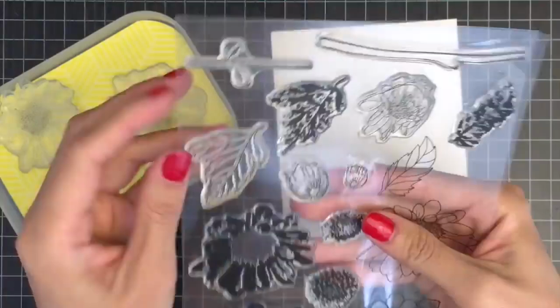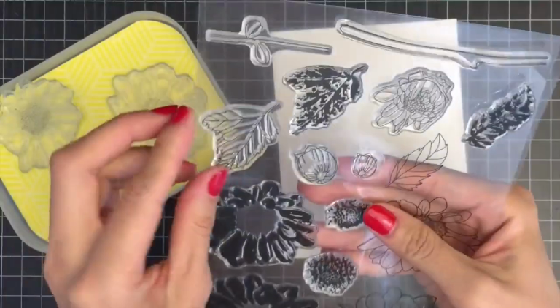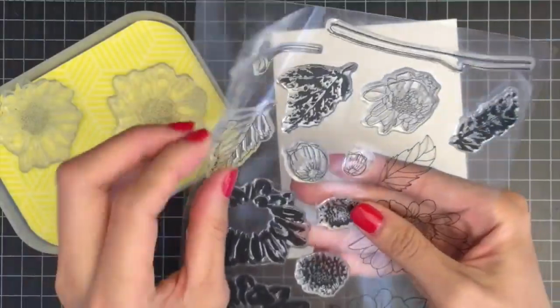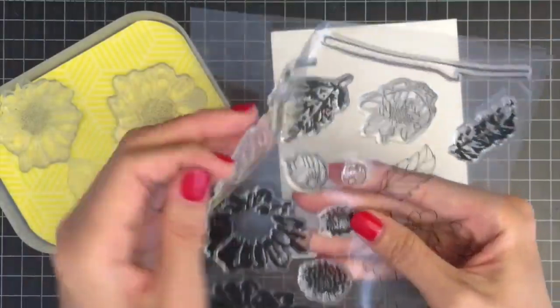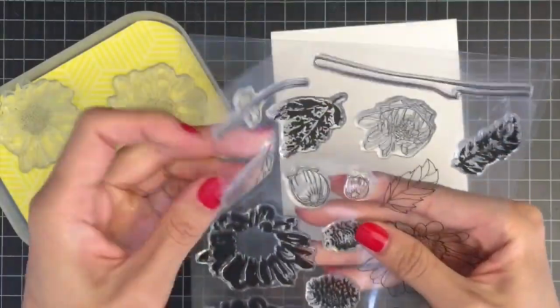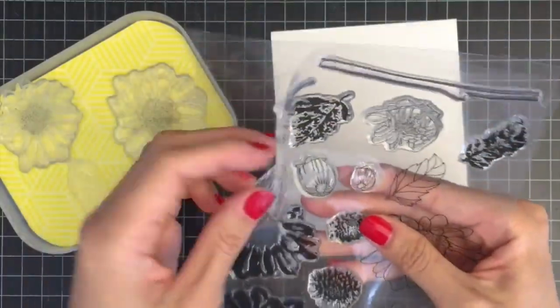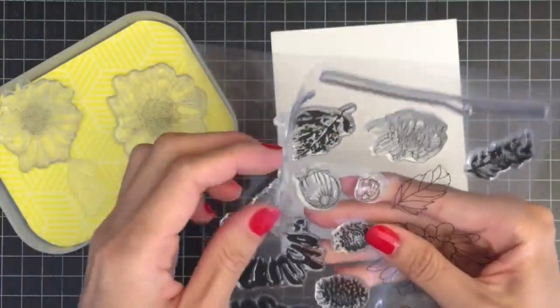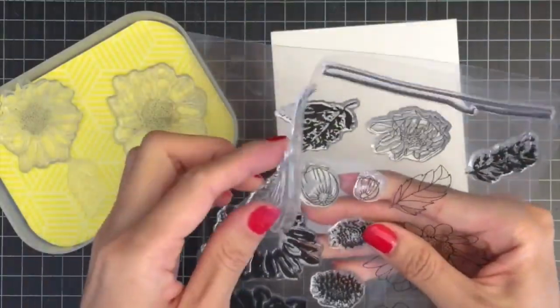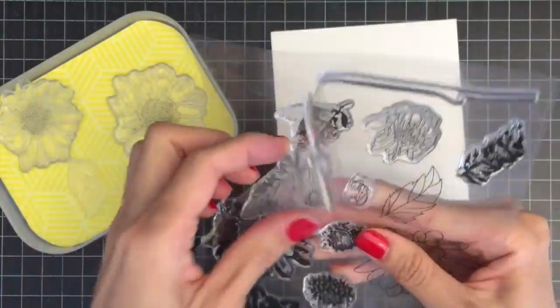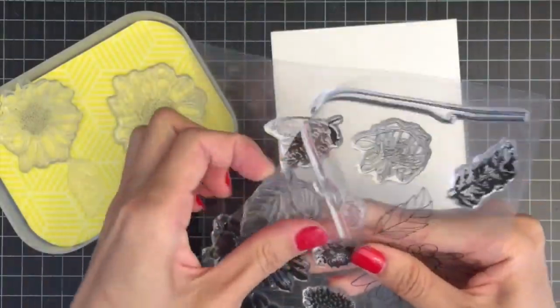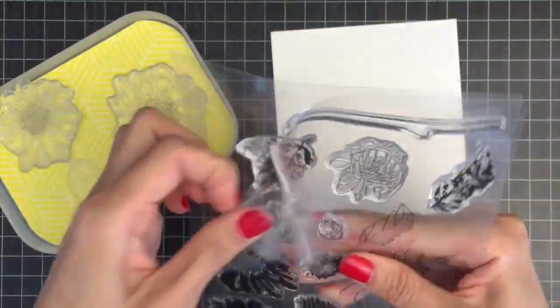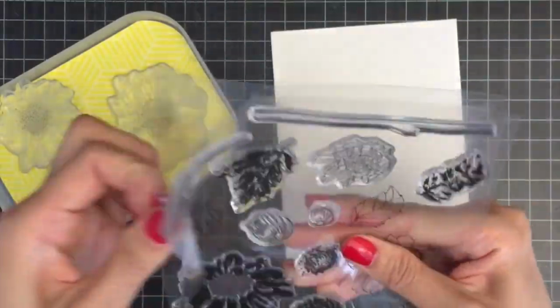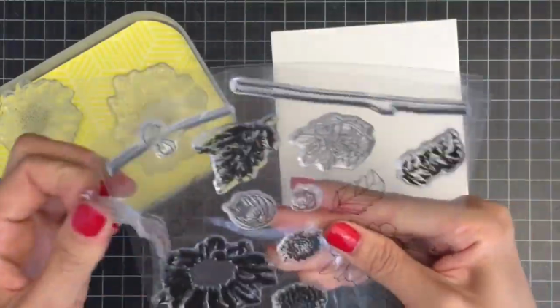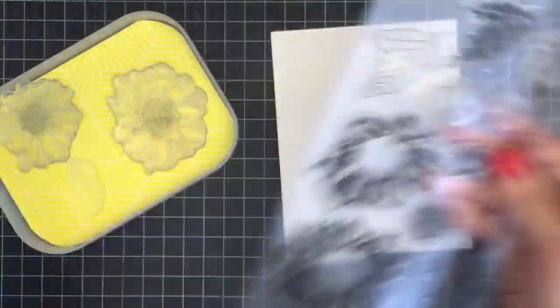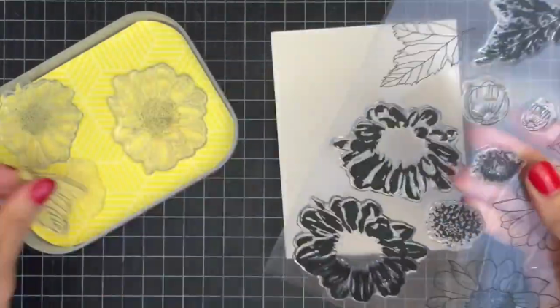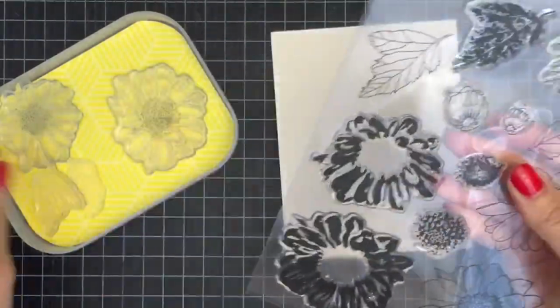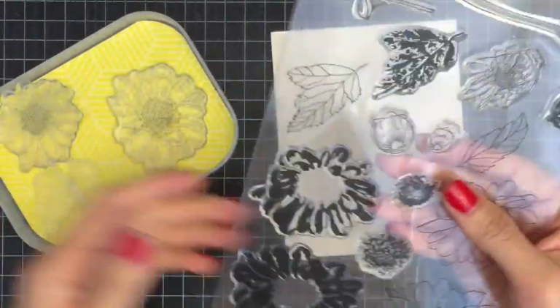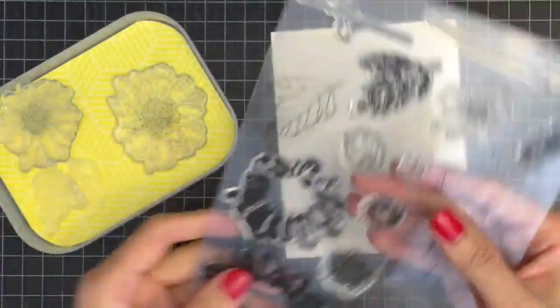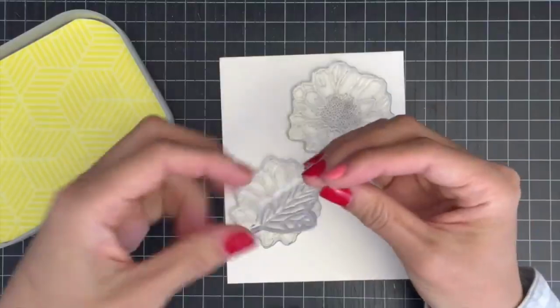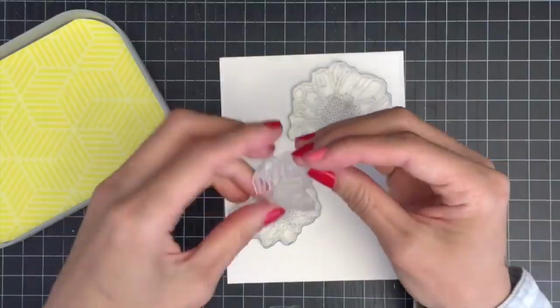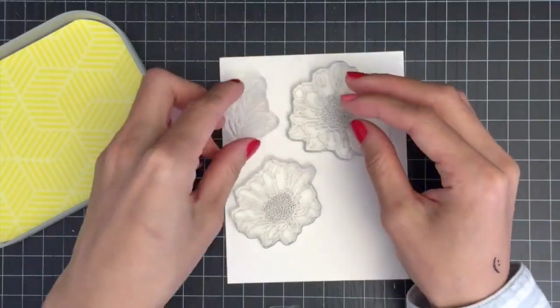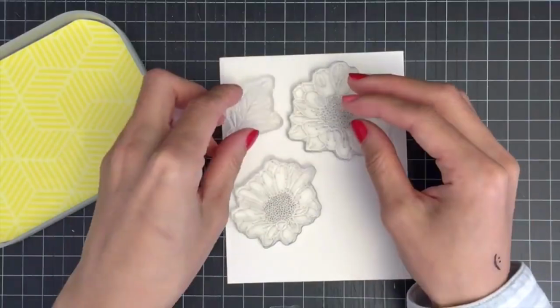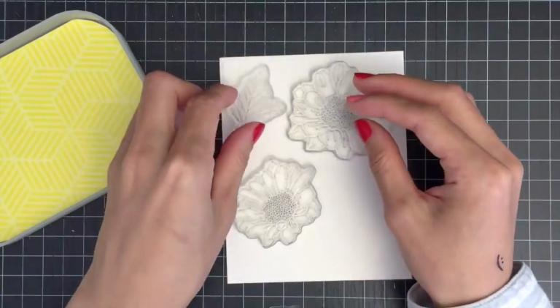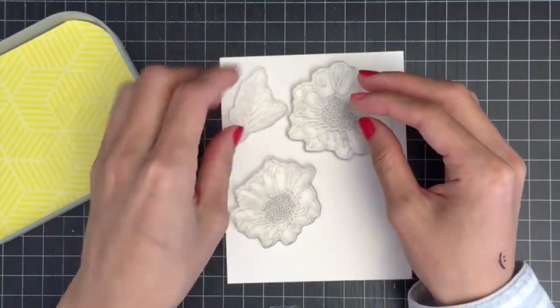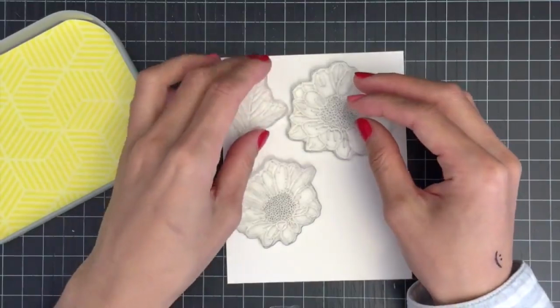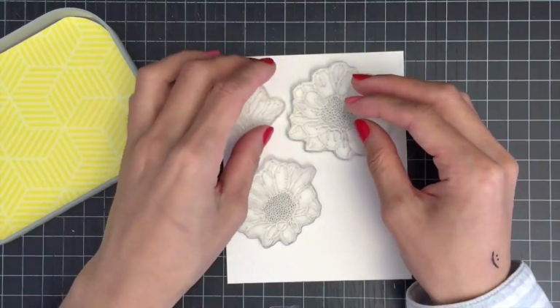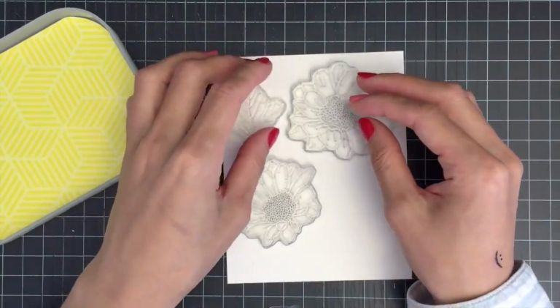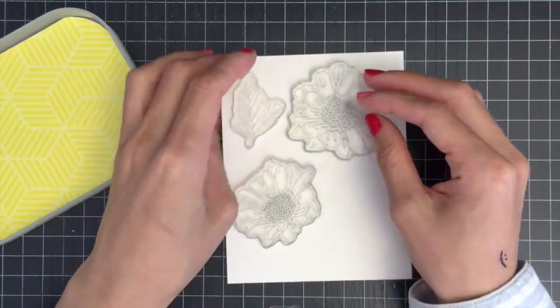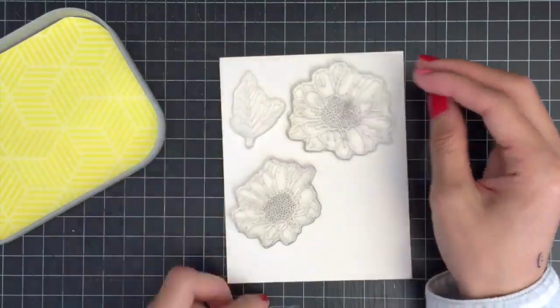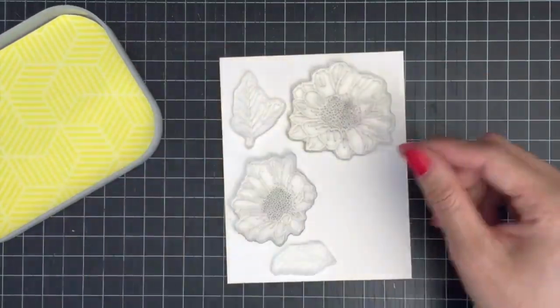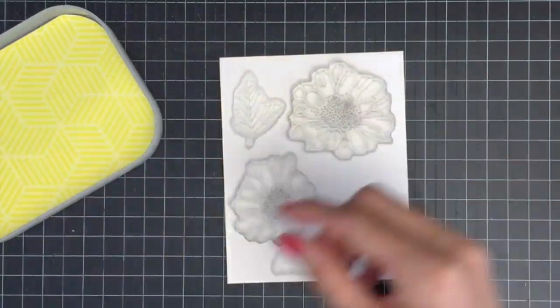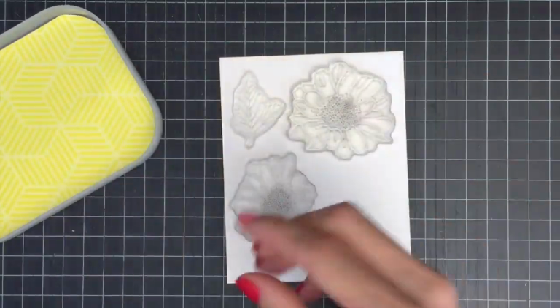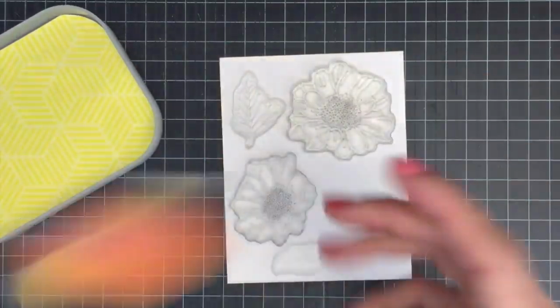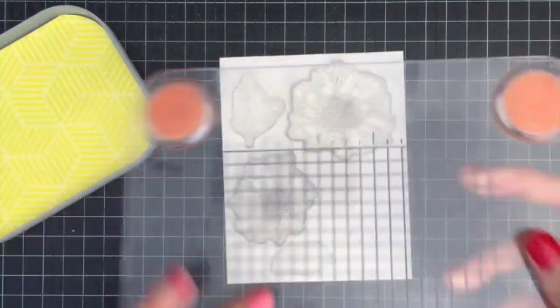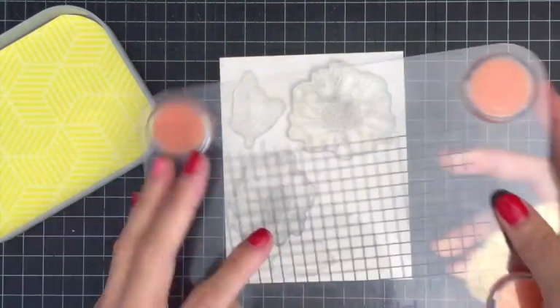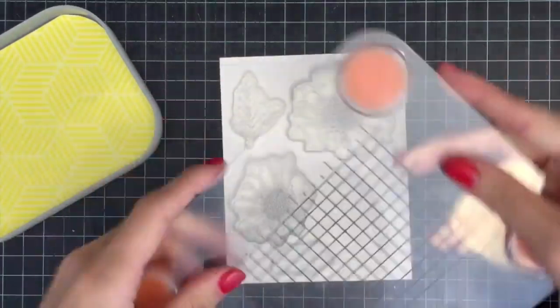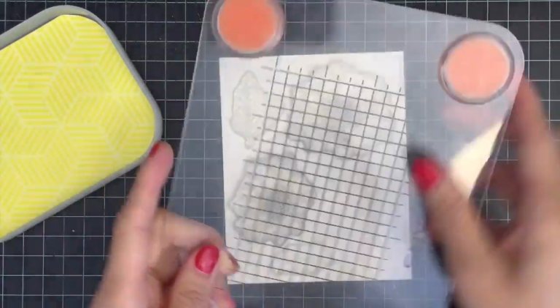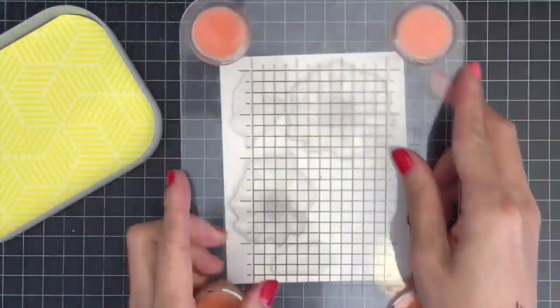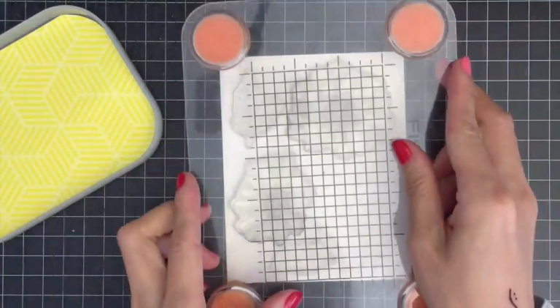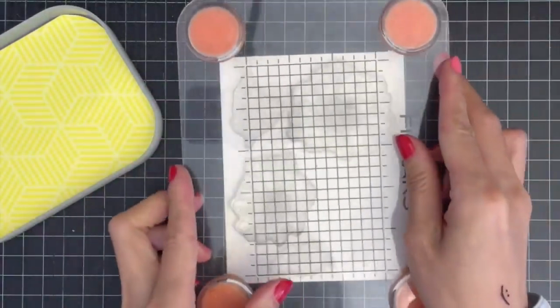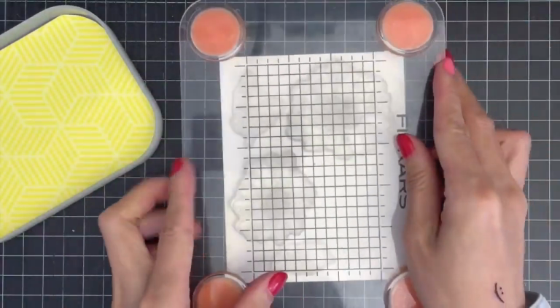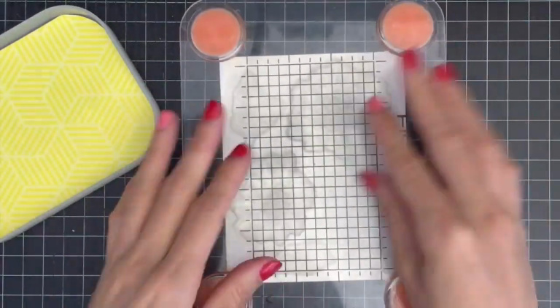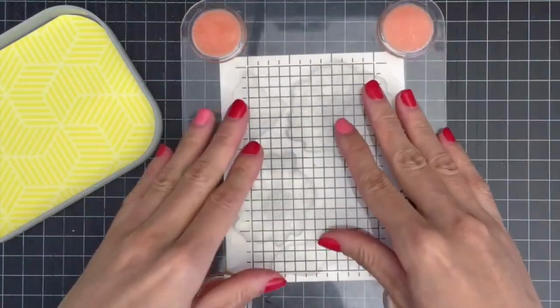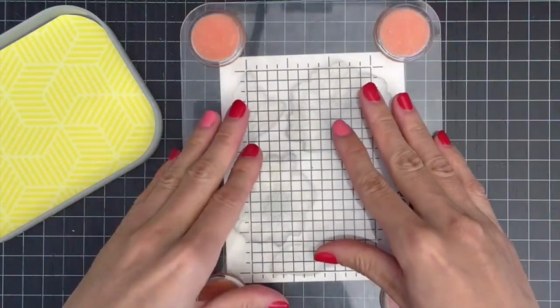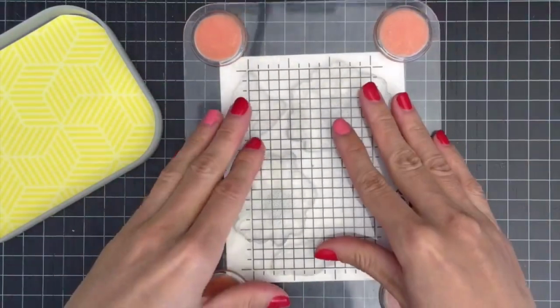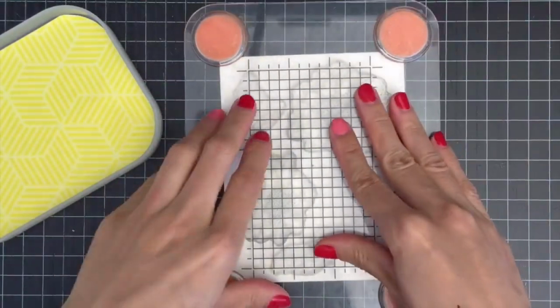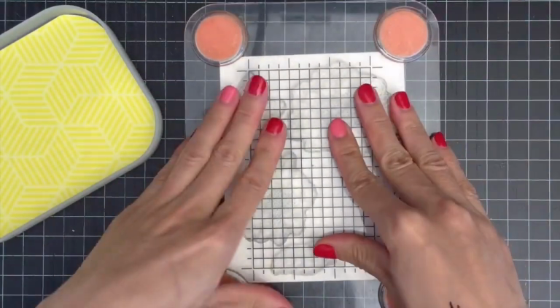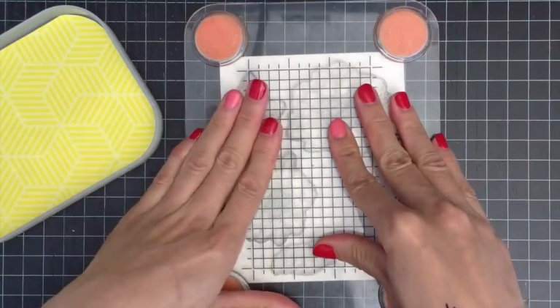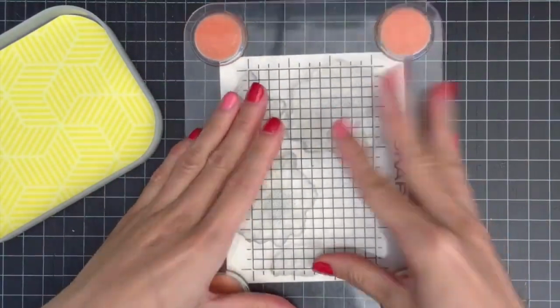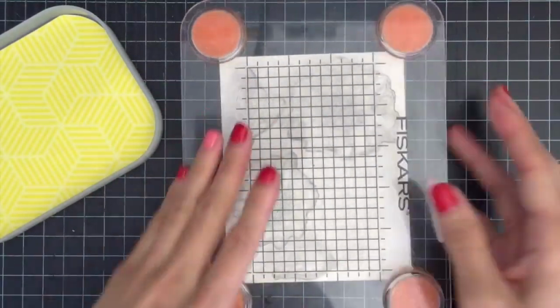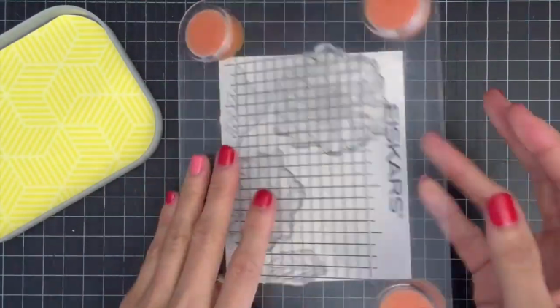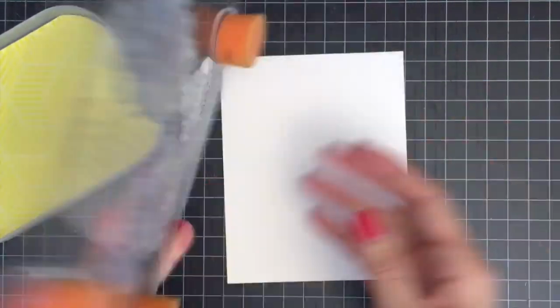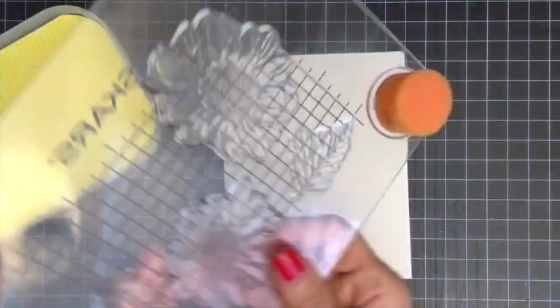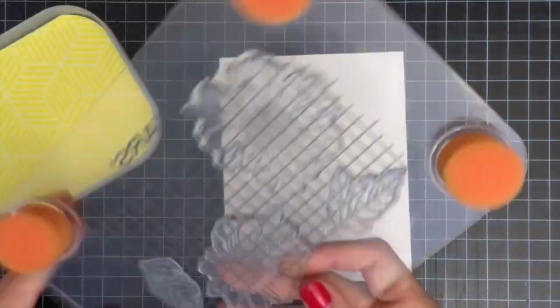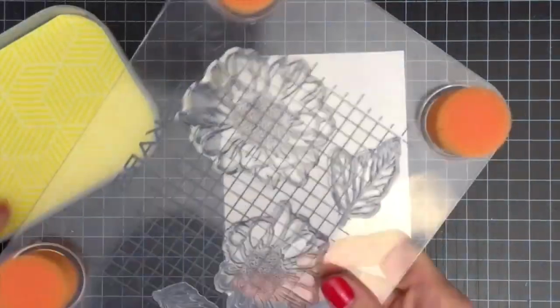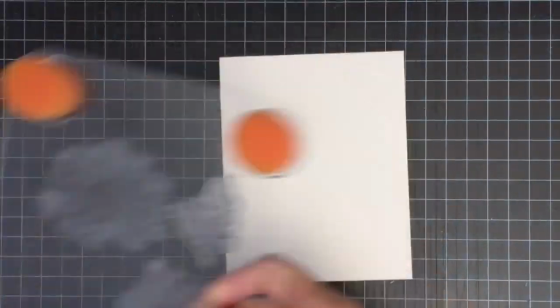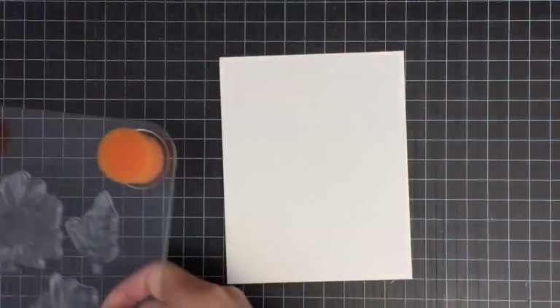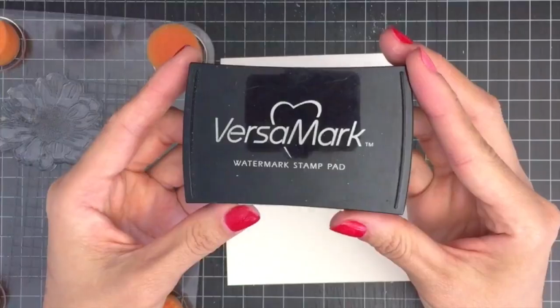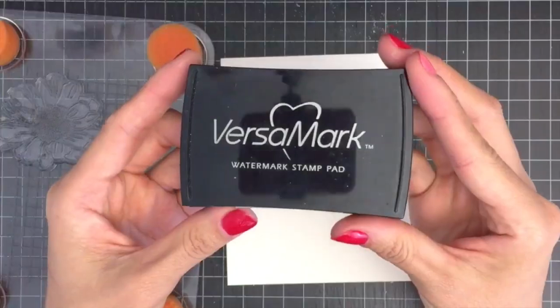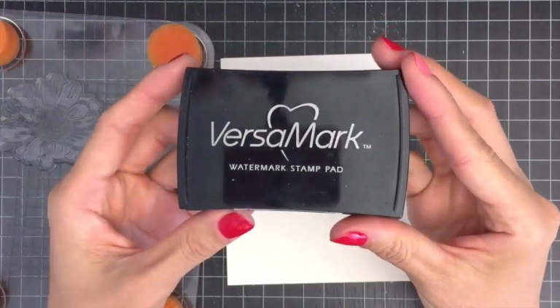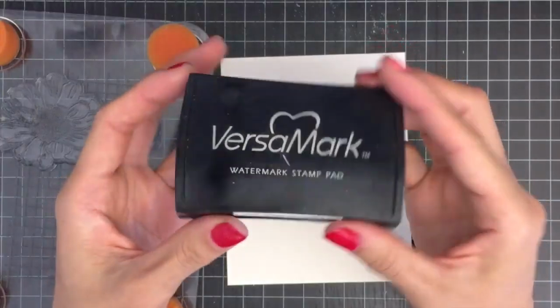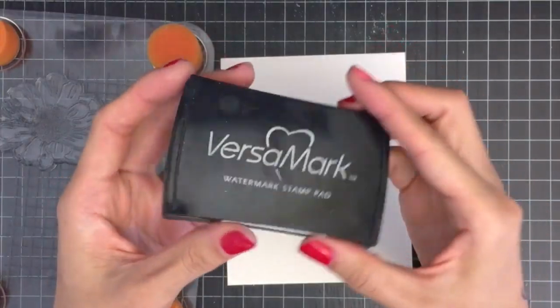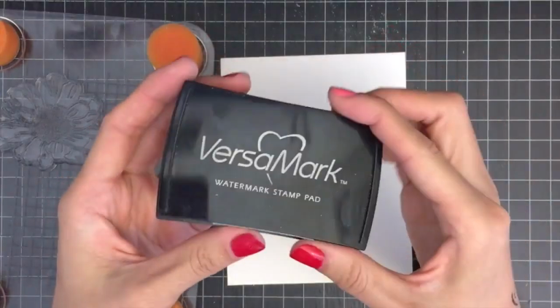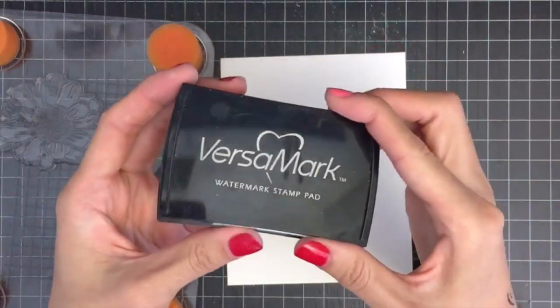I'm prepping my watercolor paper with anti-static powder to get the best result with heat embossing. I'm pulling out my stamps from the Spring Daisy stamp set and I'll be stamping the images using my stamp press and Versamark watermark ink.